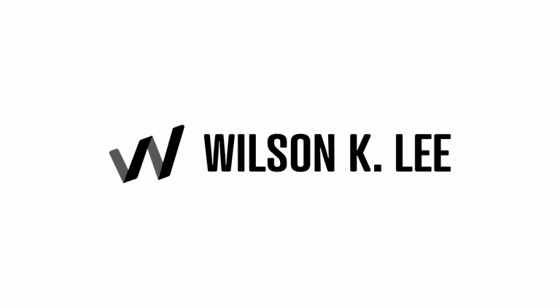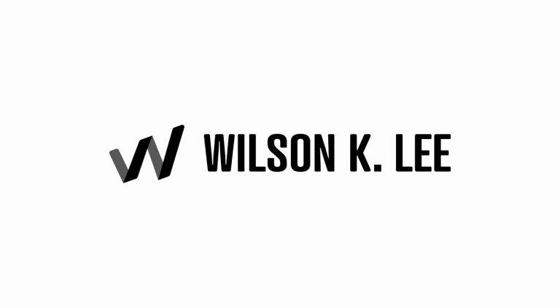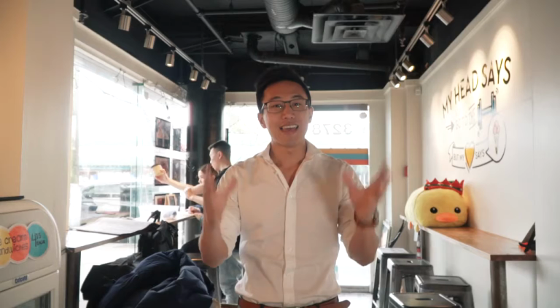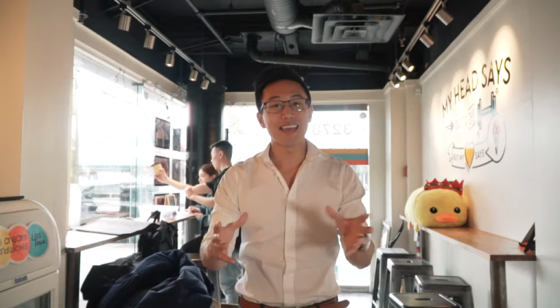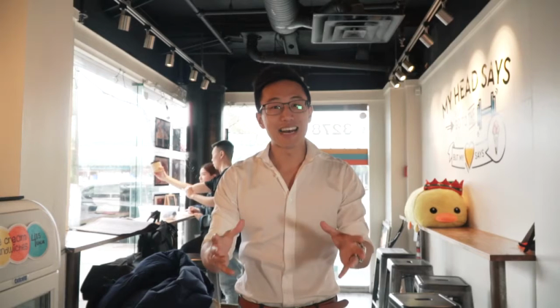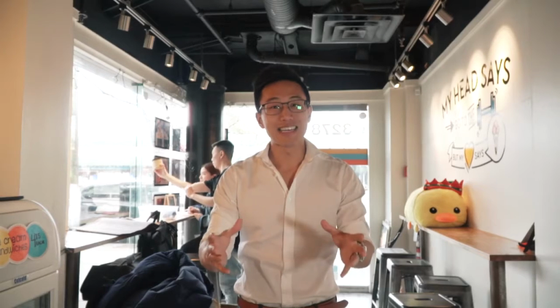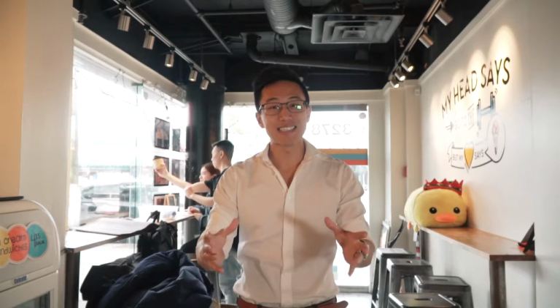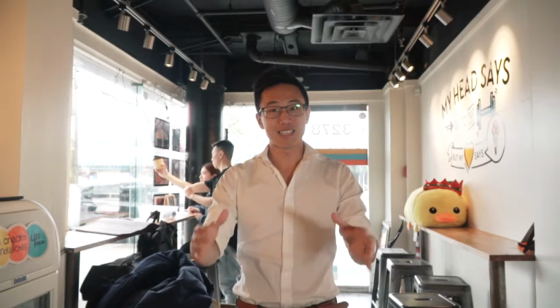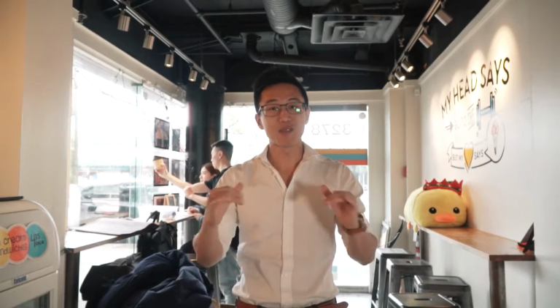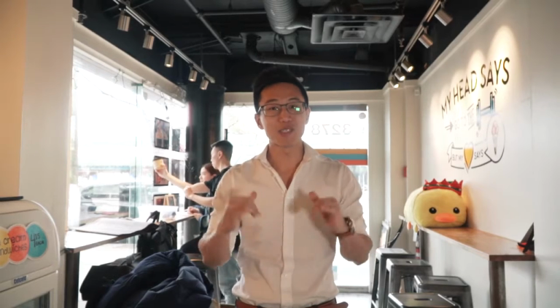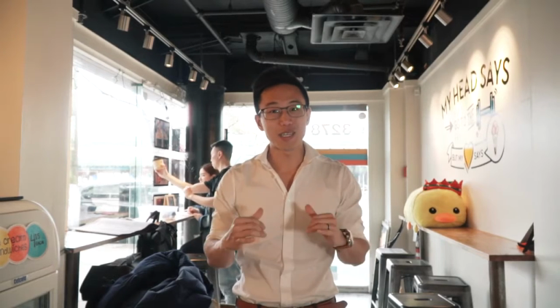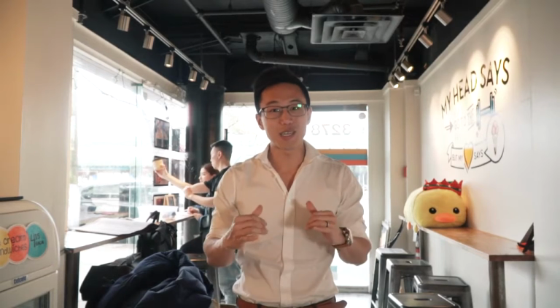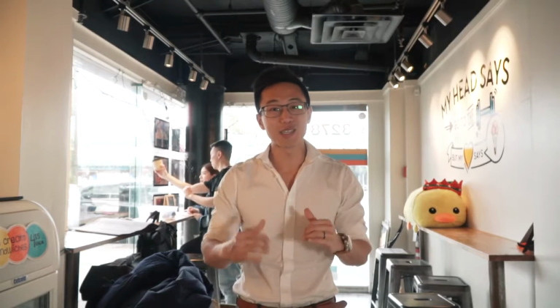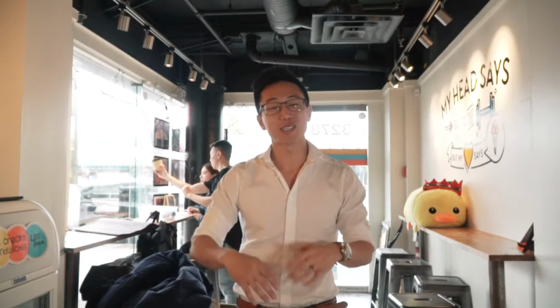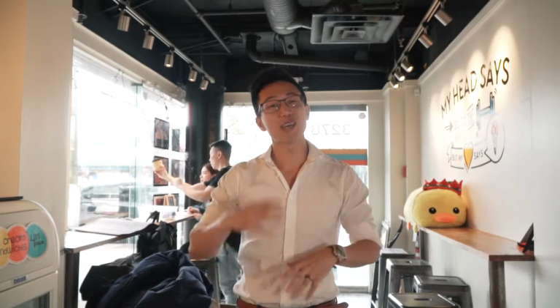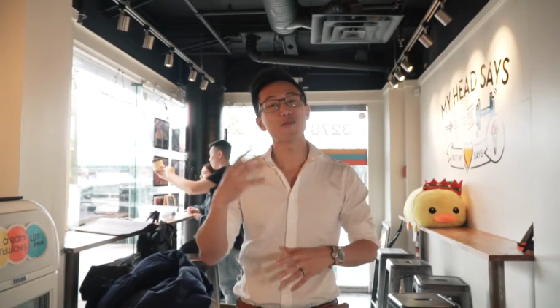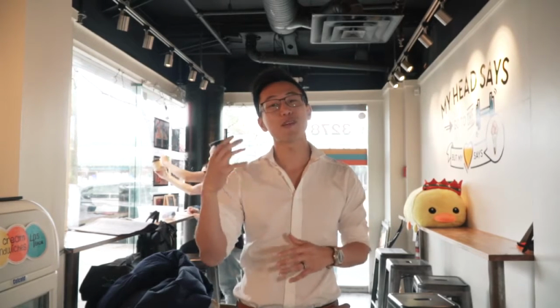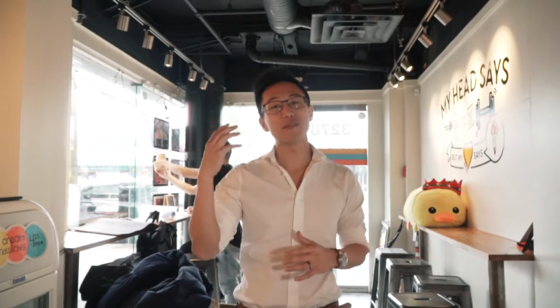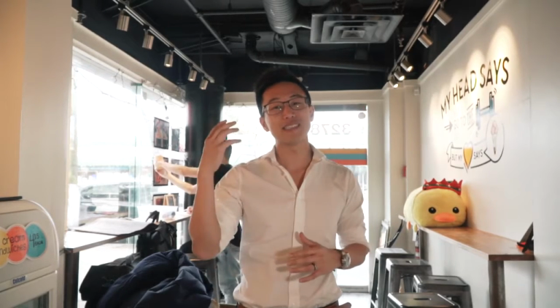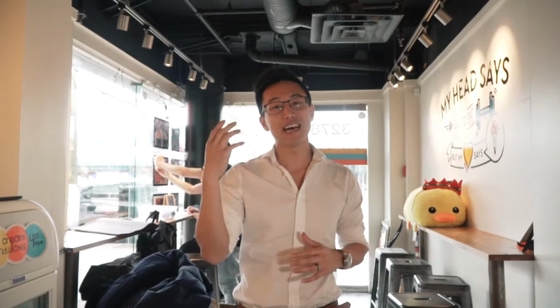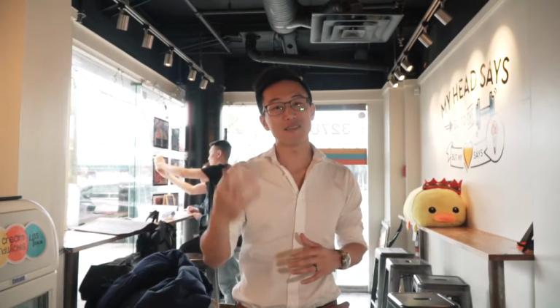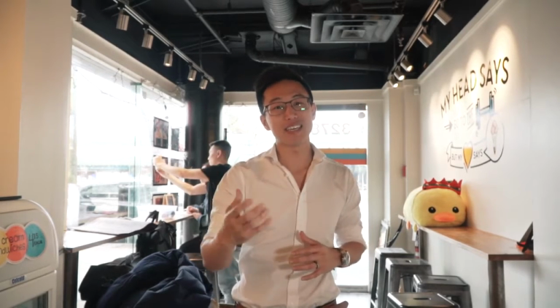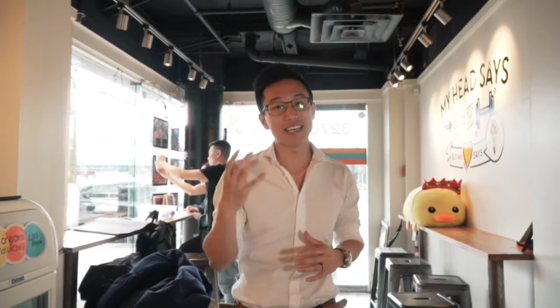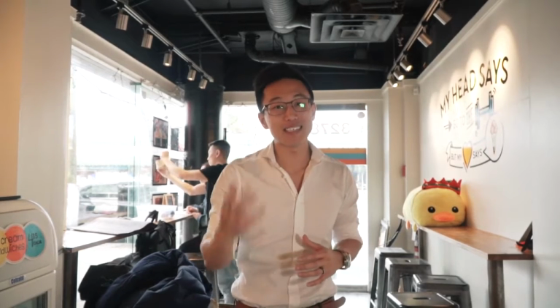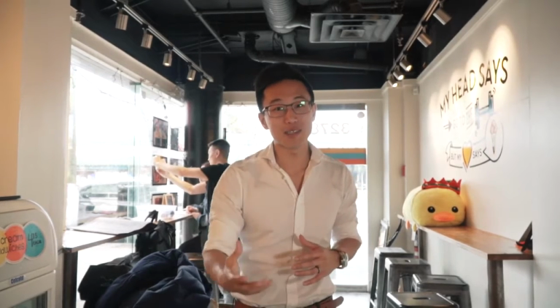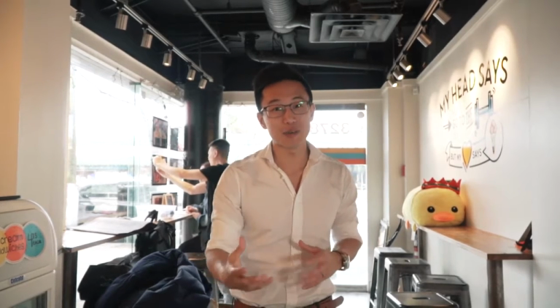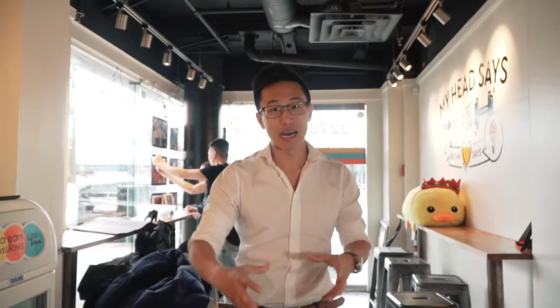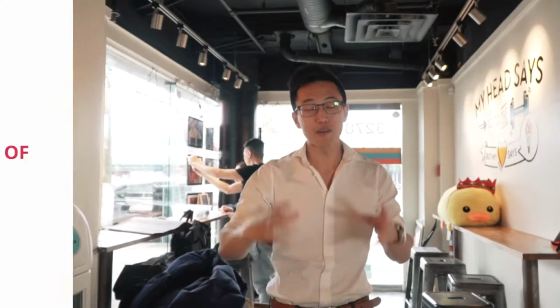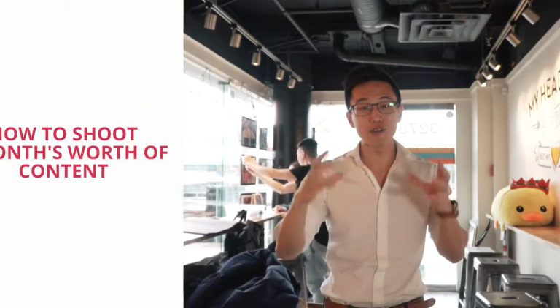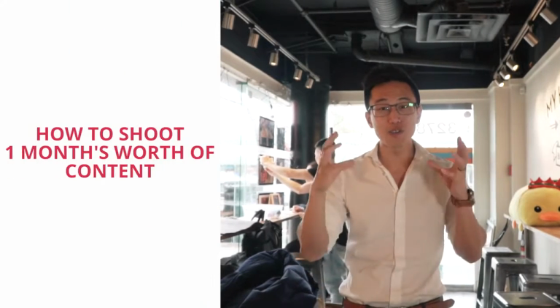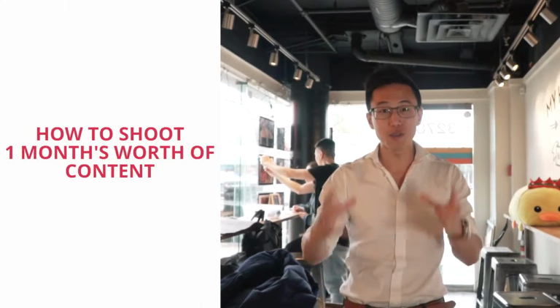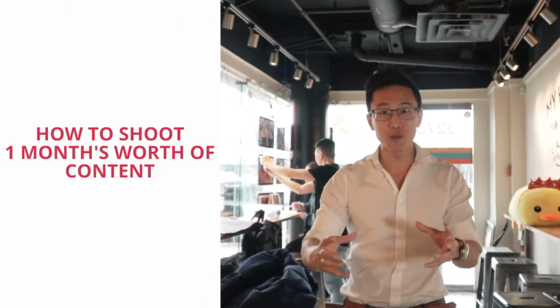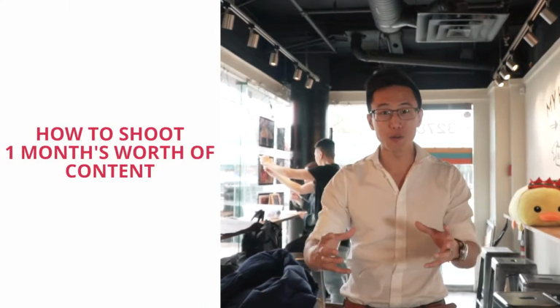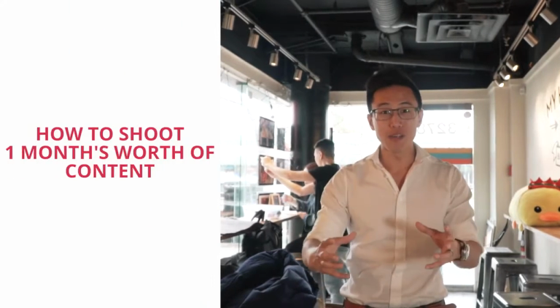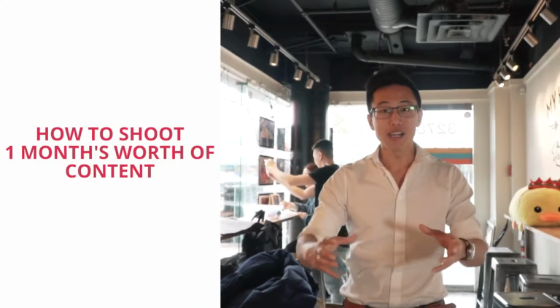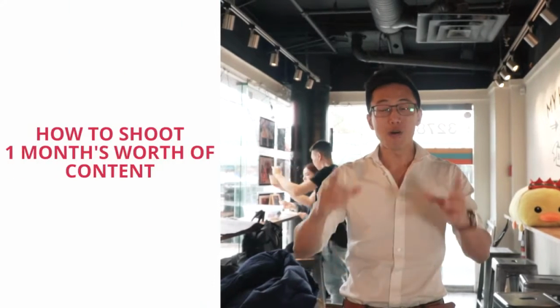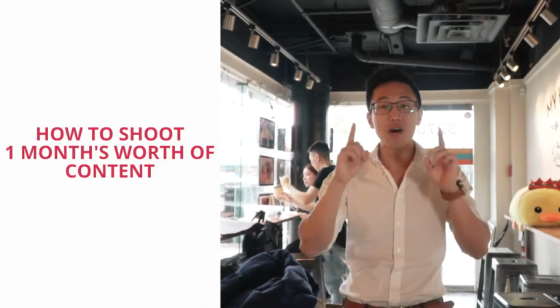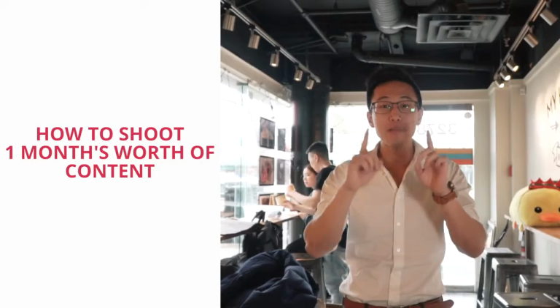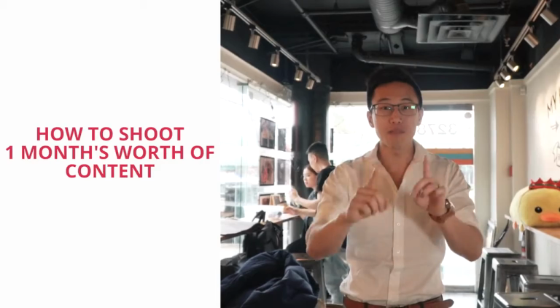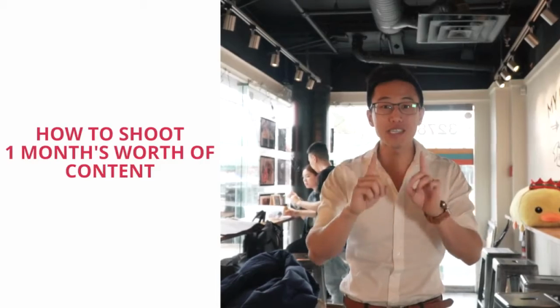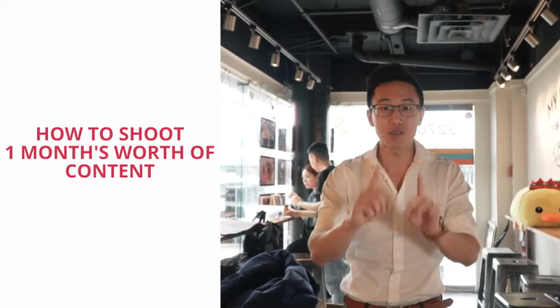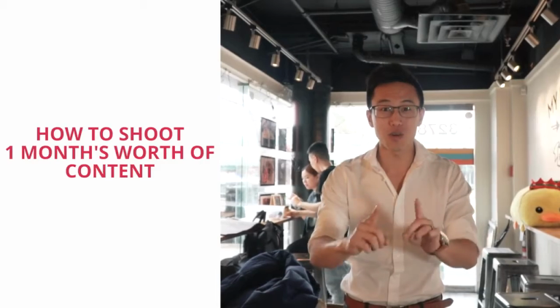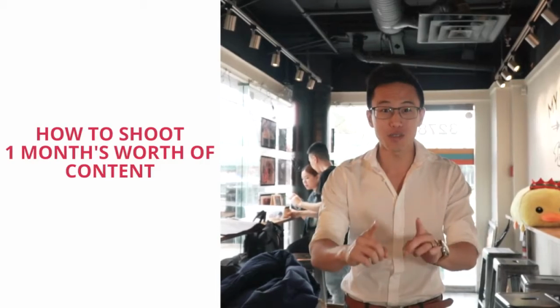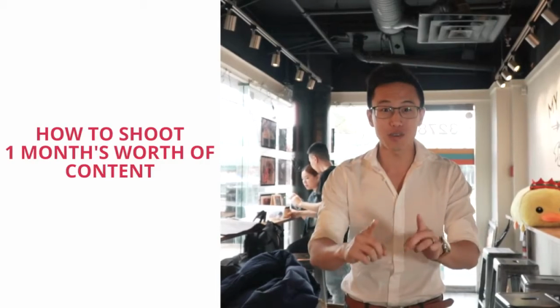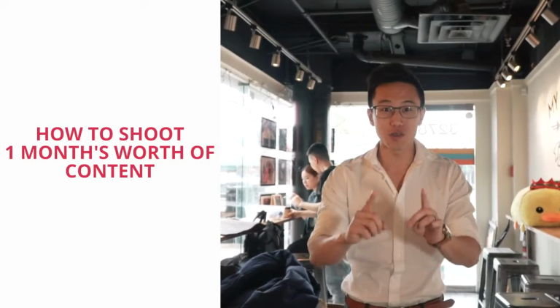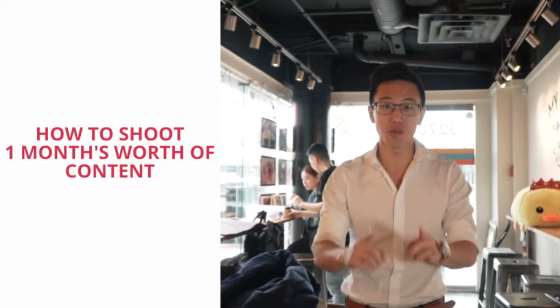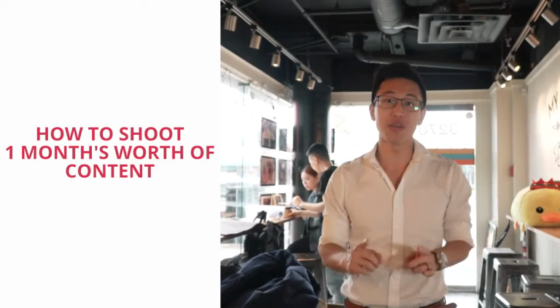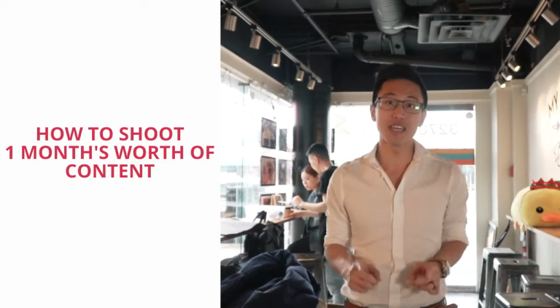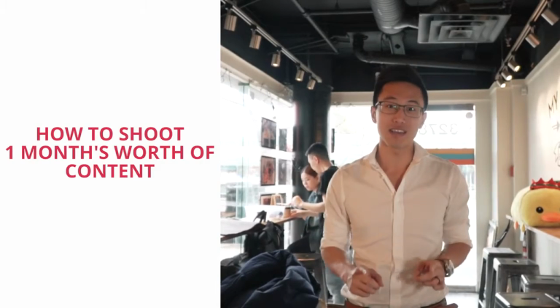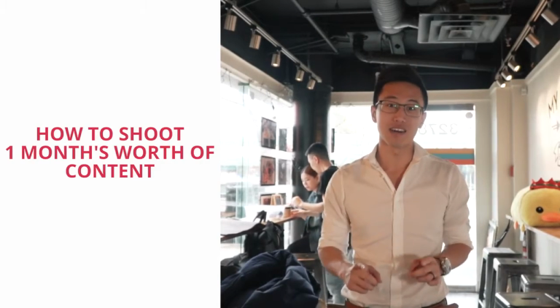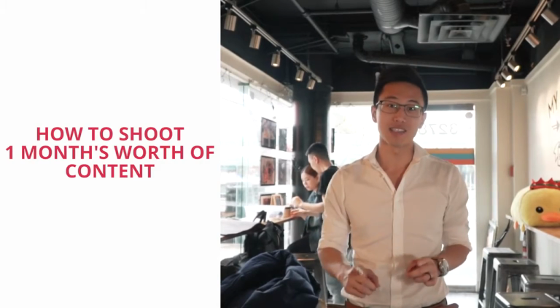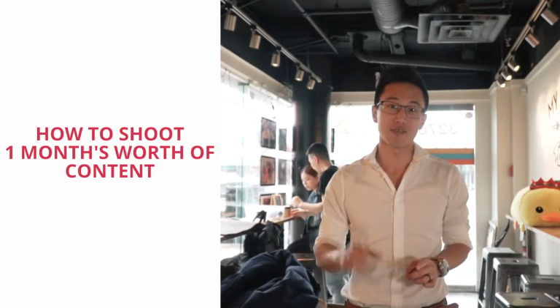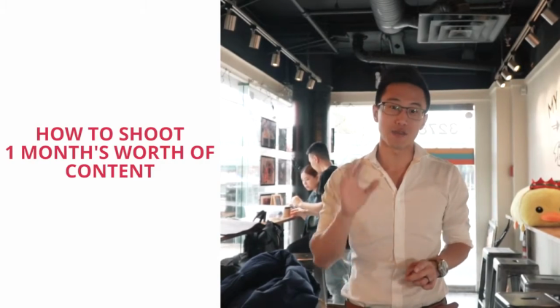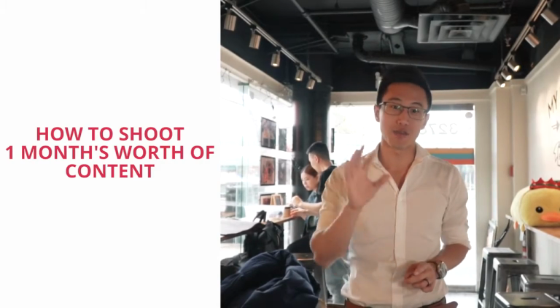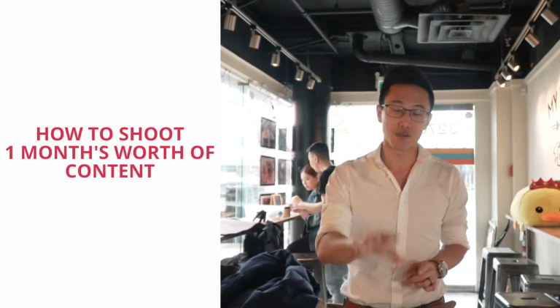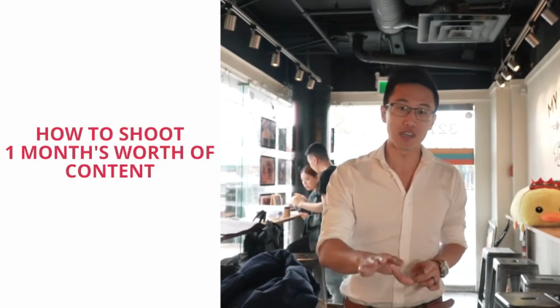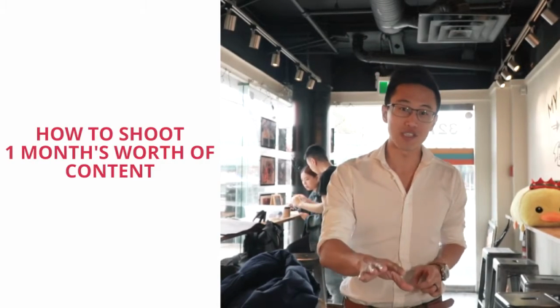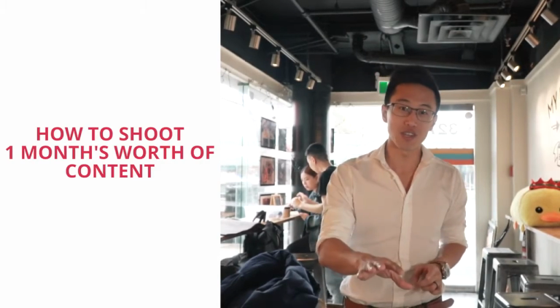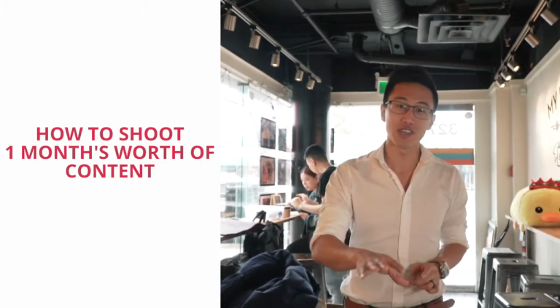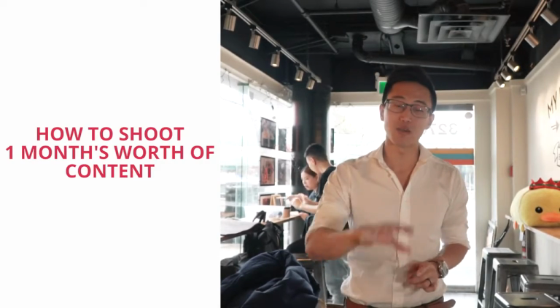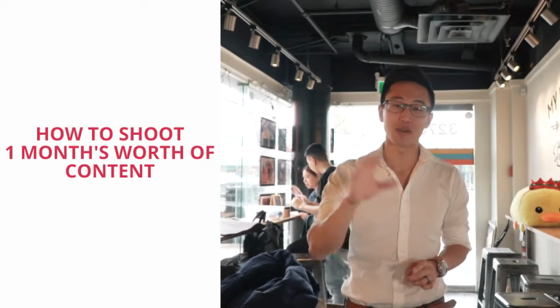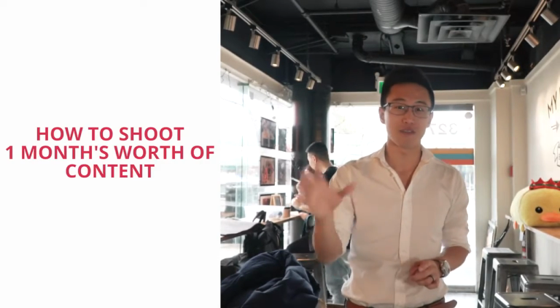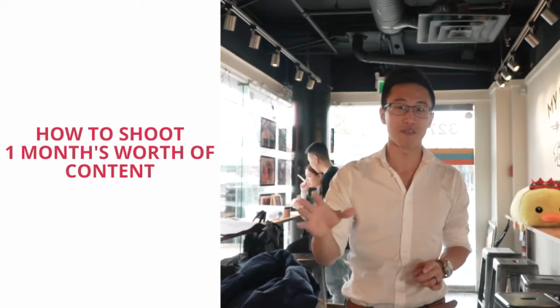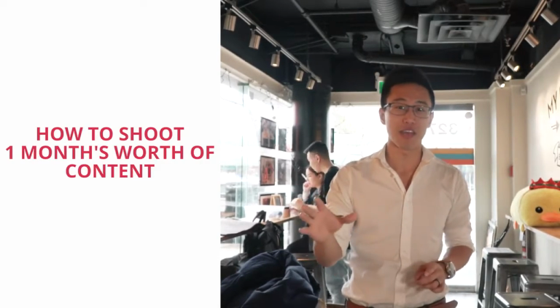Hey guys, it's Wilson here. Today we're going to be diving into how do you shoot one month's worth of social media content for your restaurant or cafe?